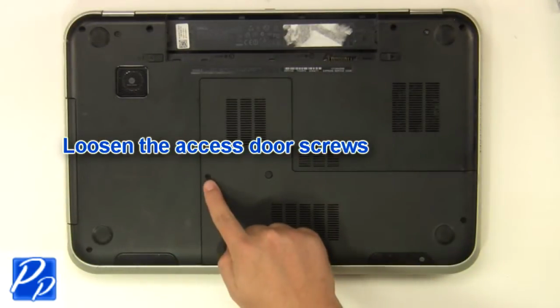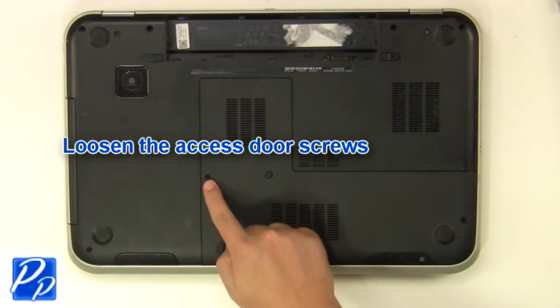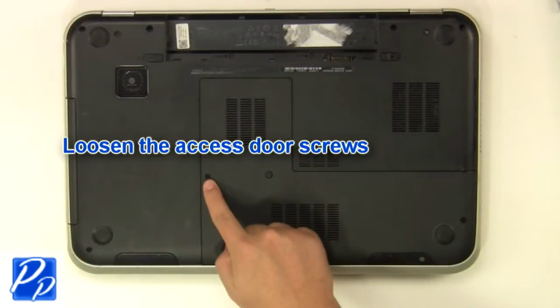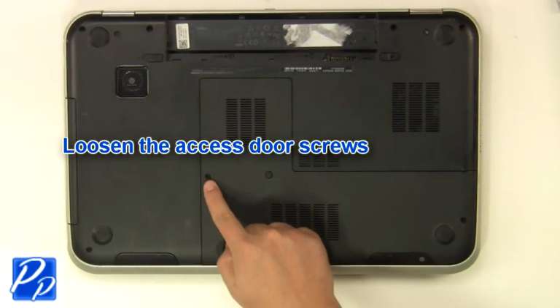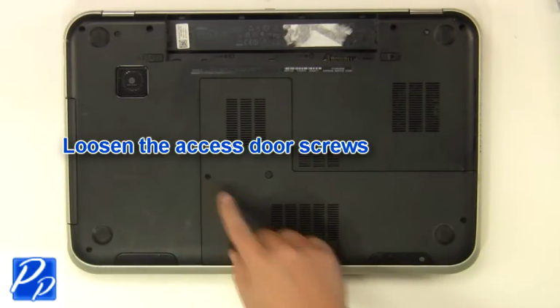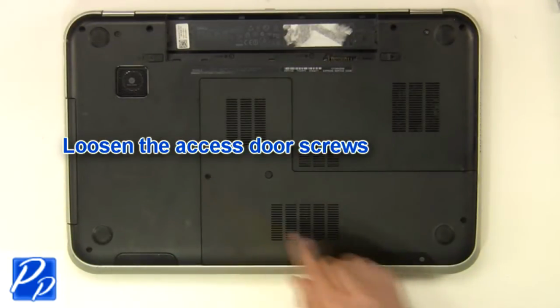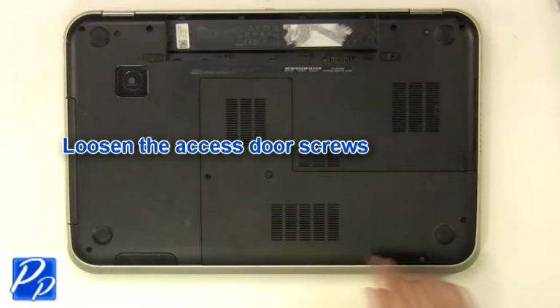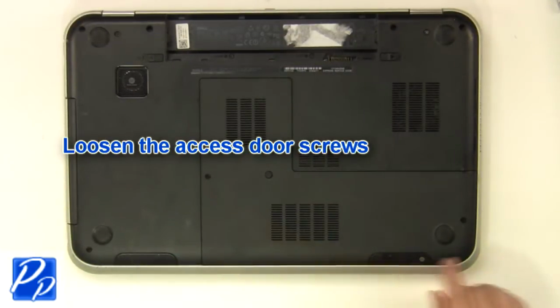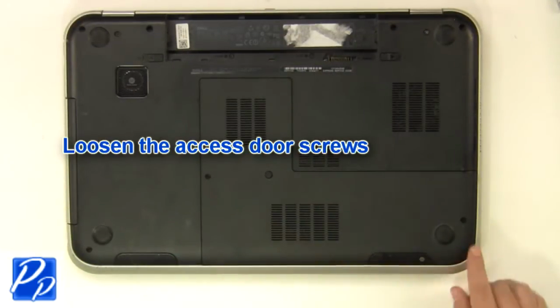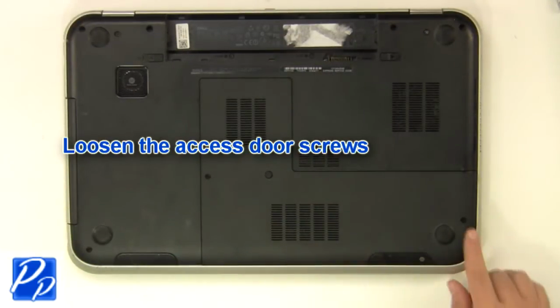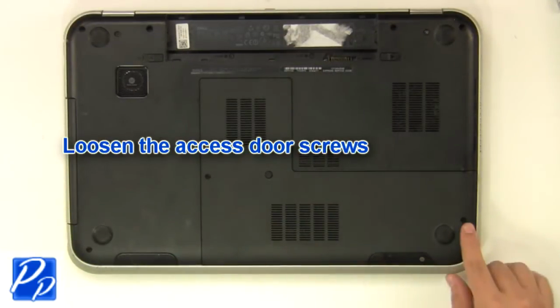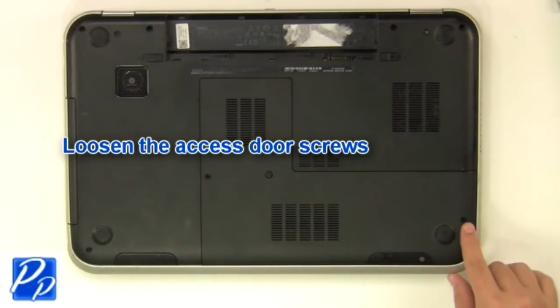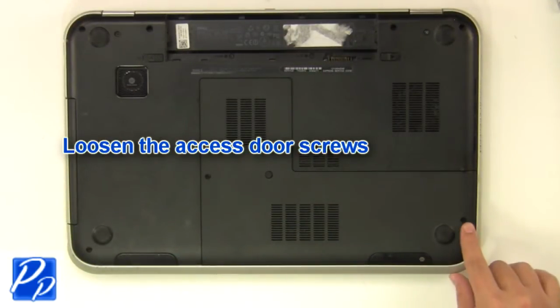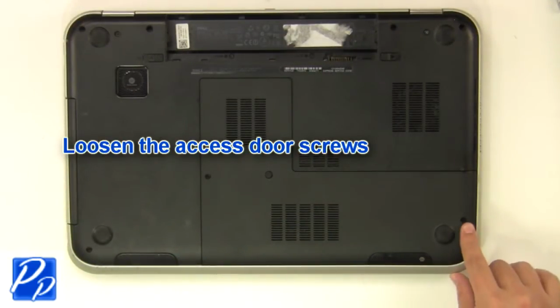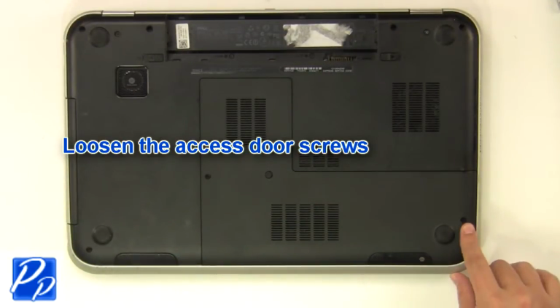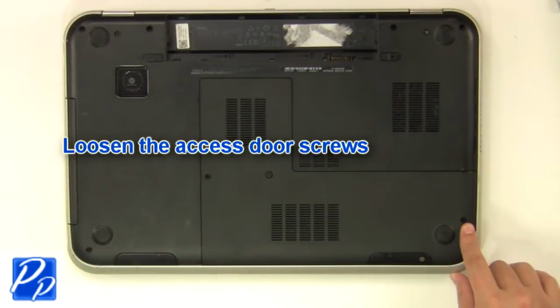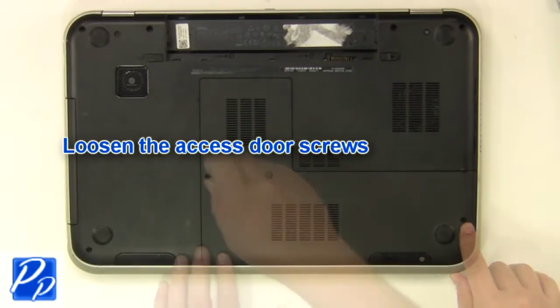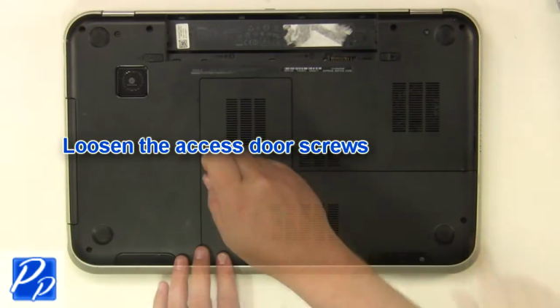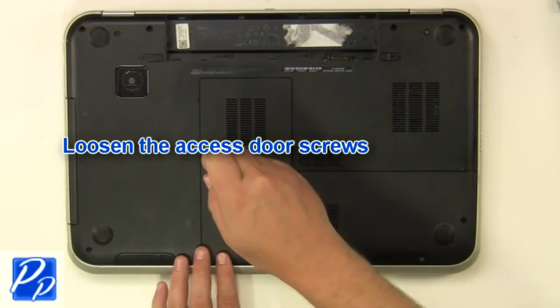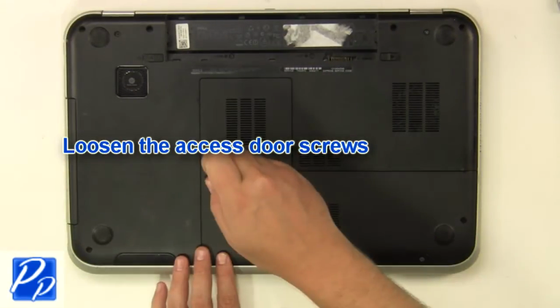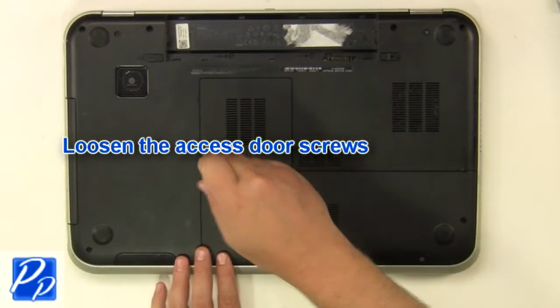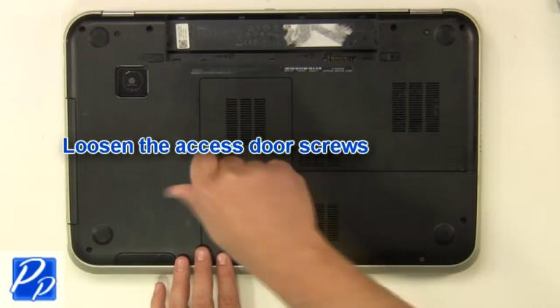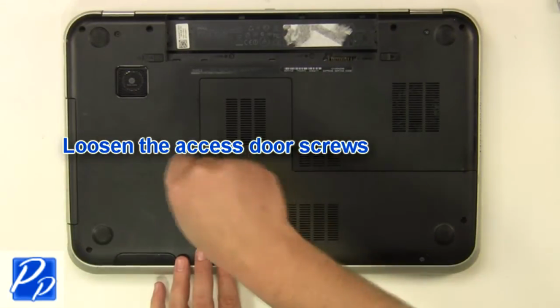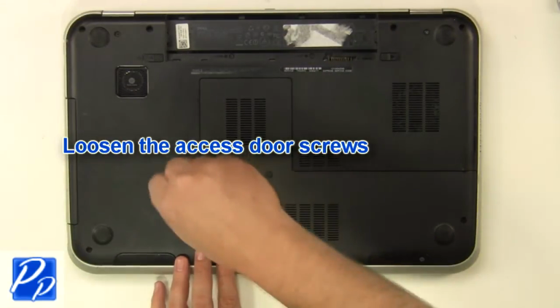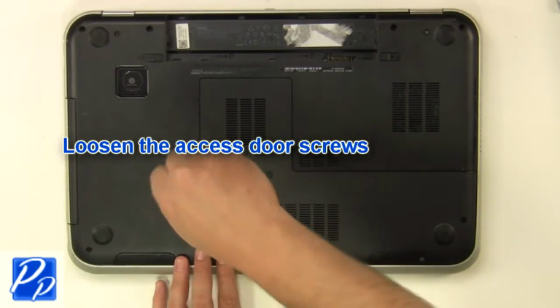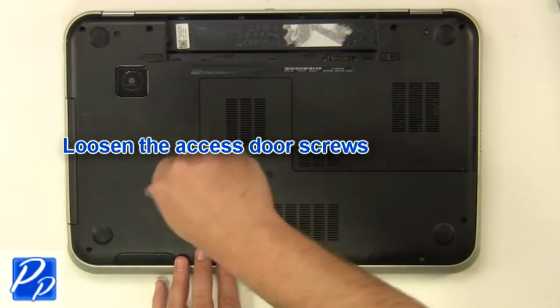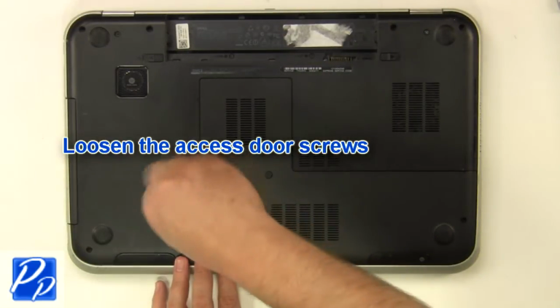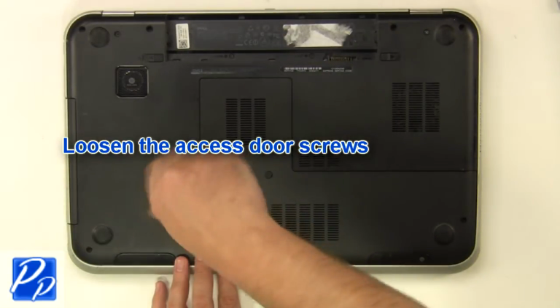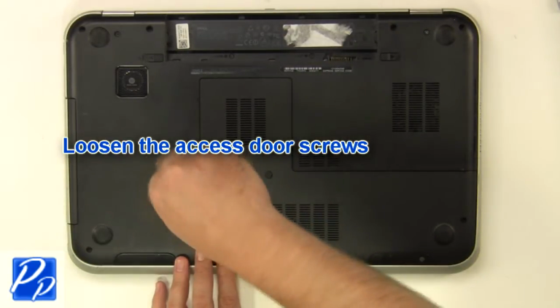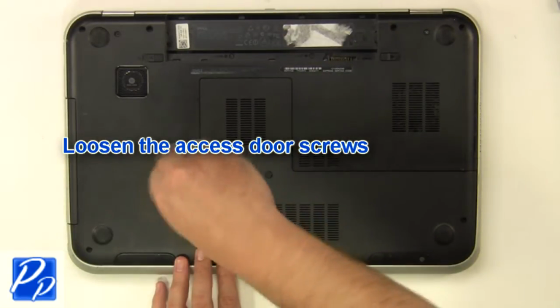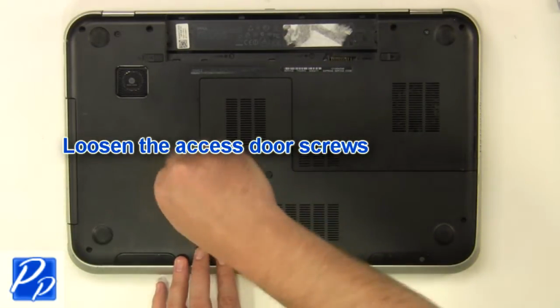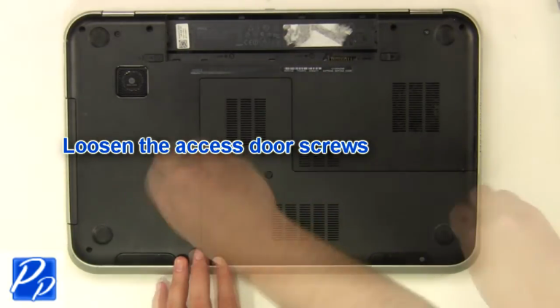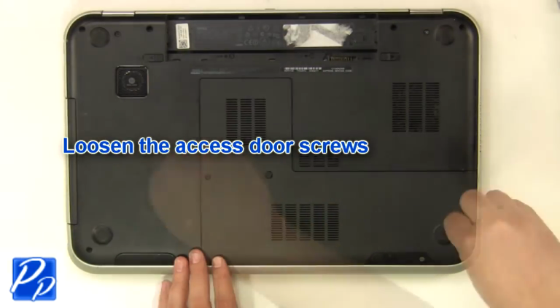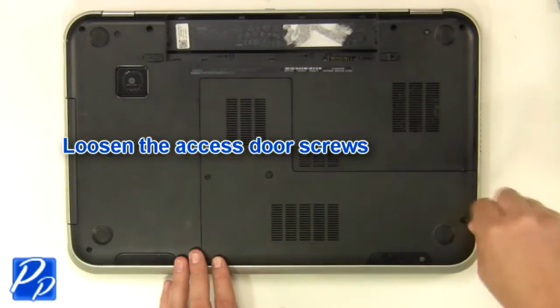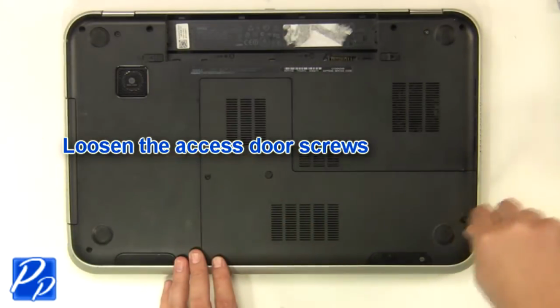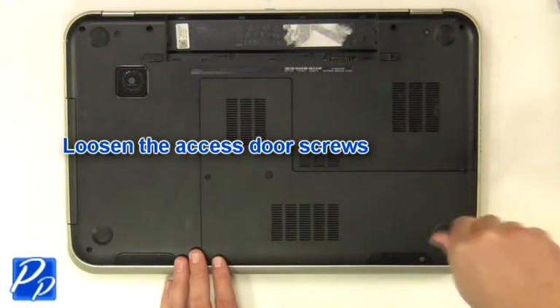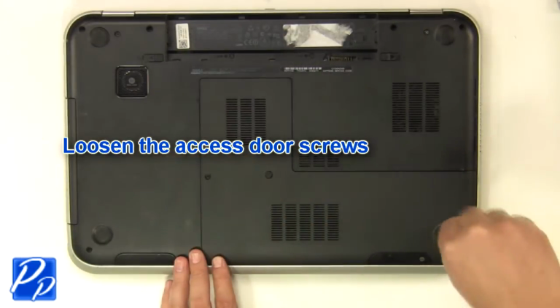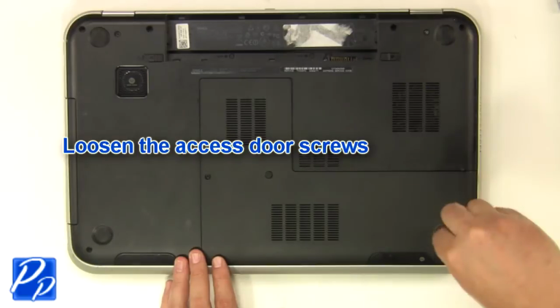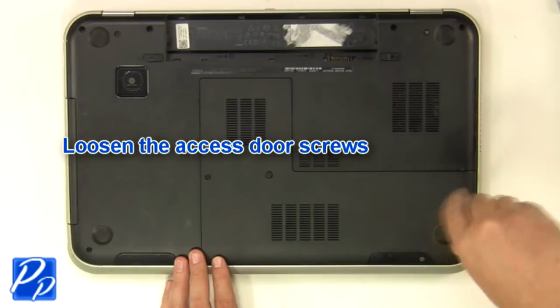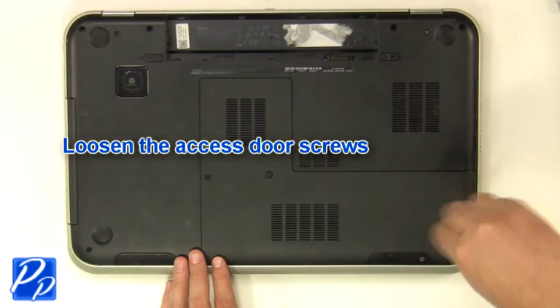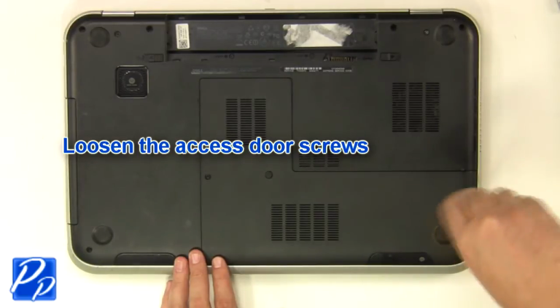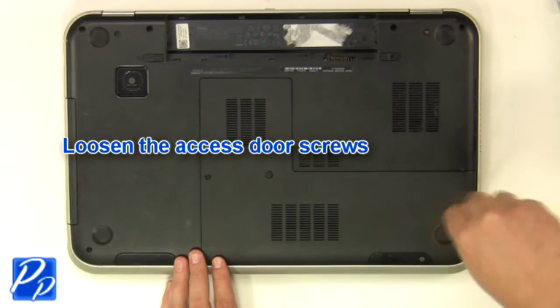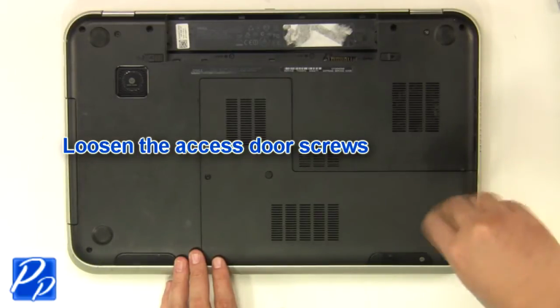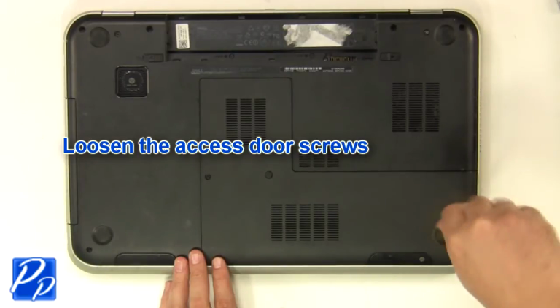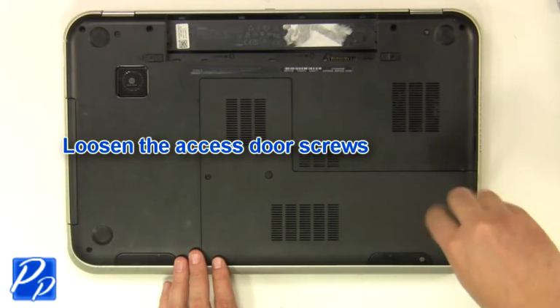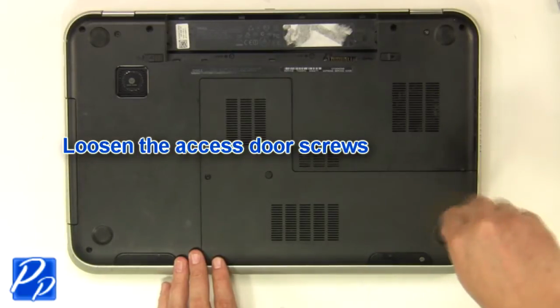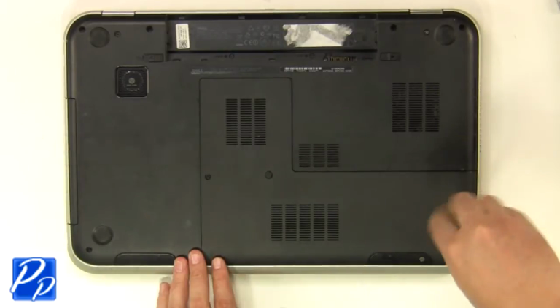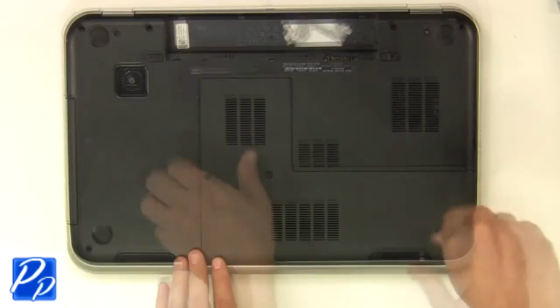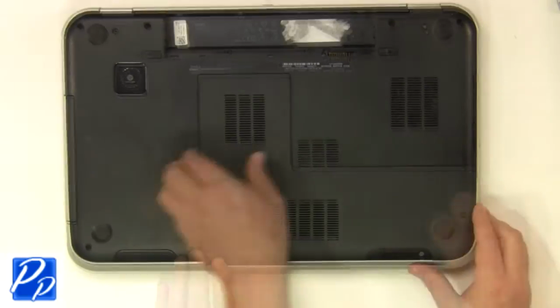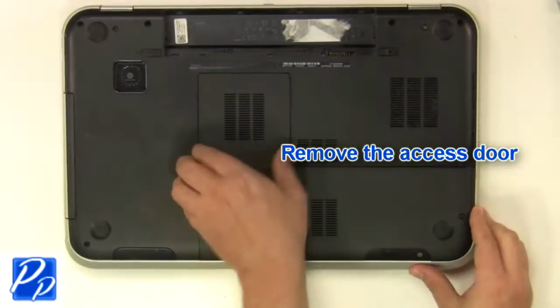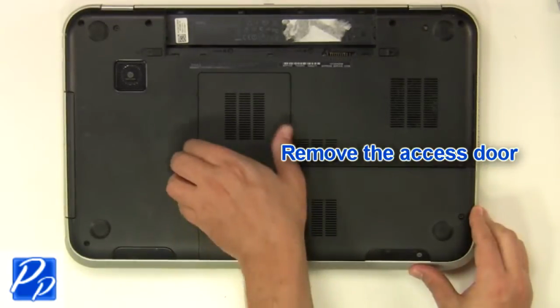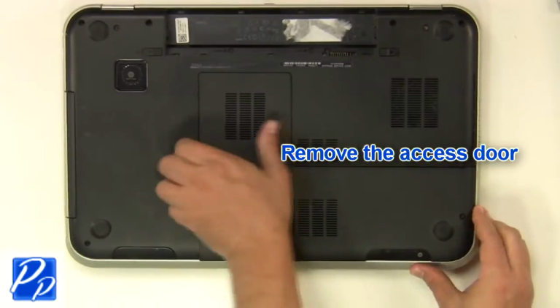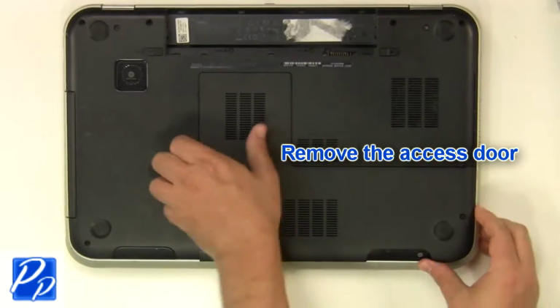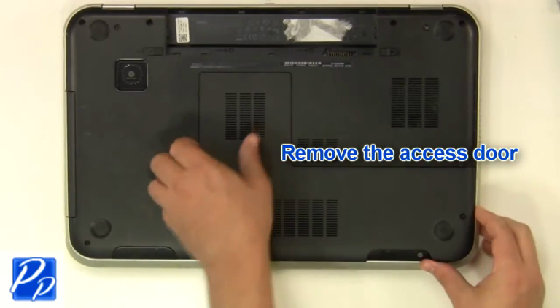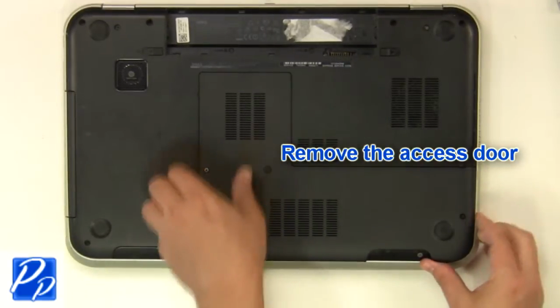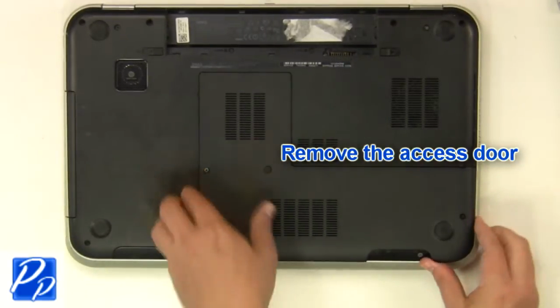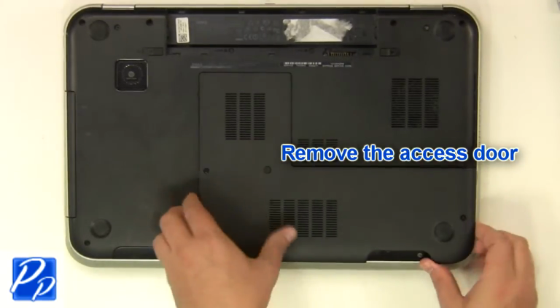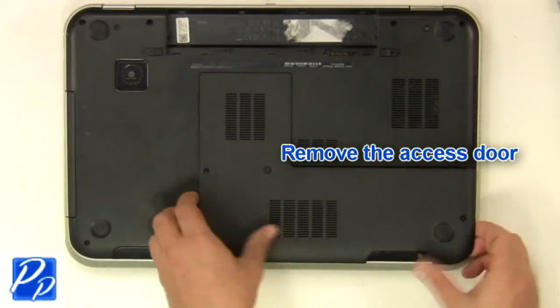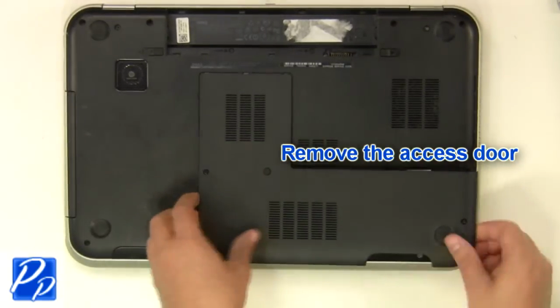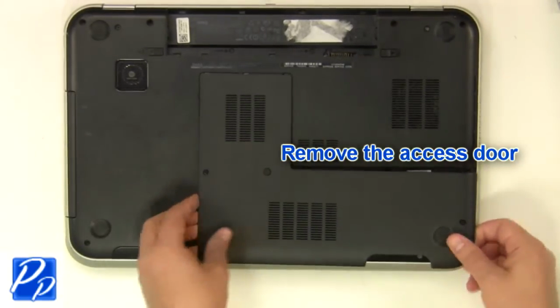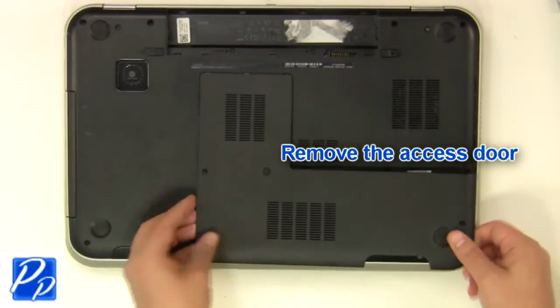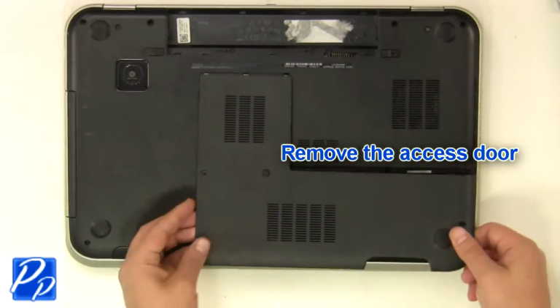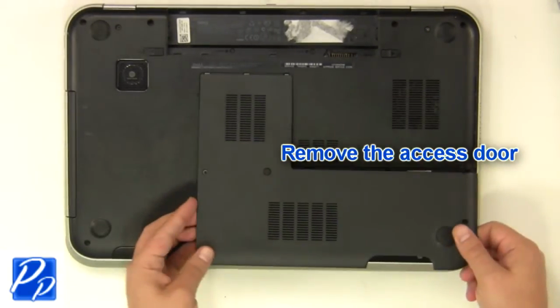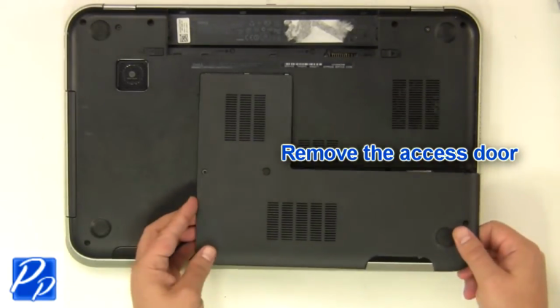Loosen the screws. Remove the access door.